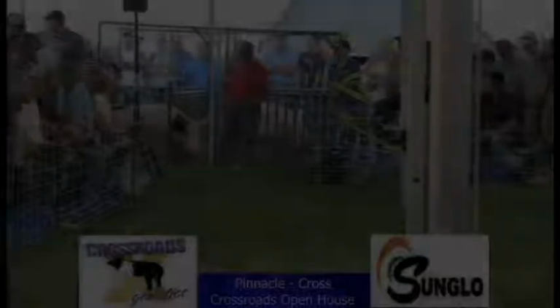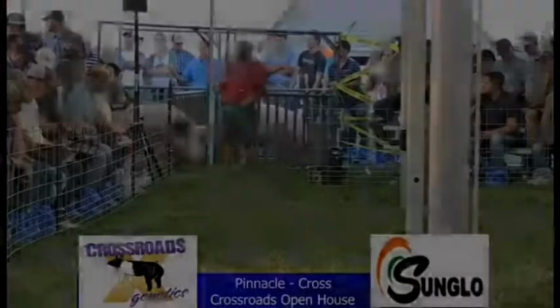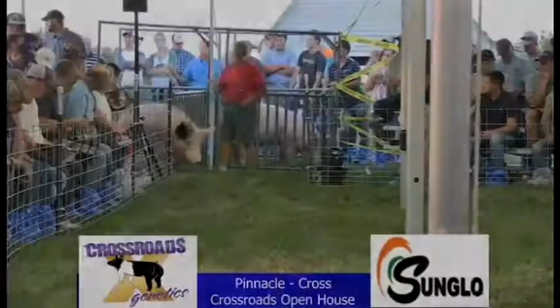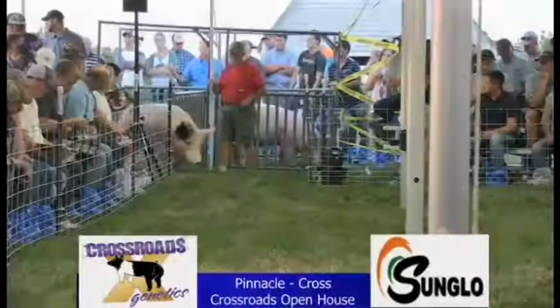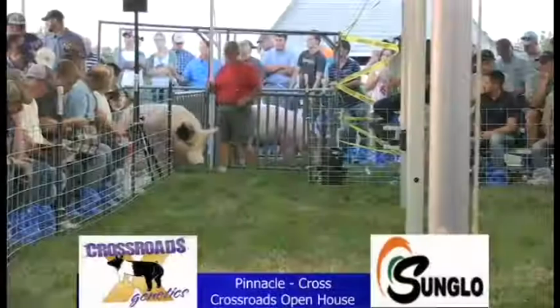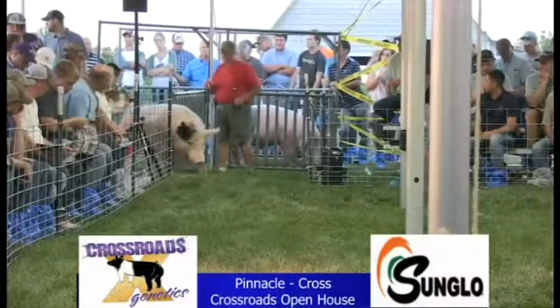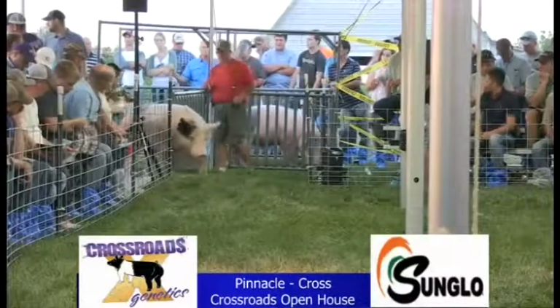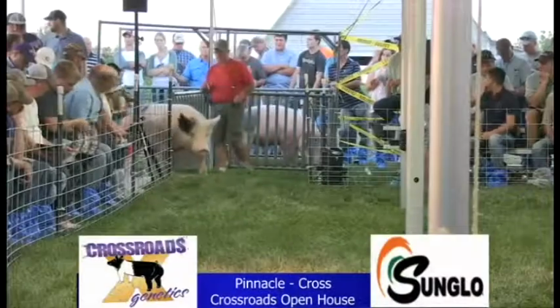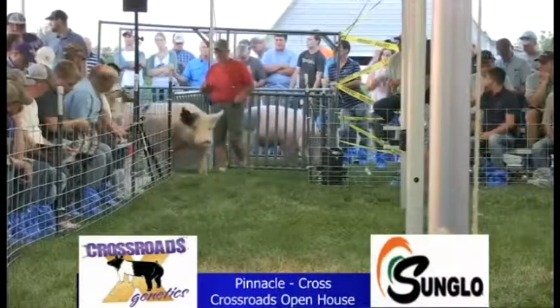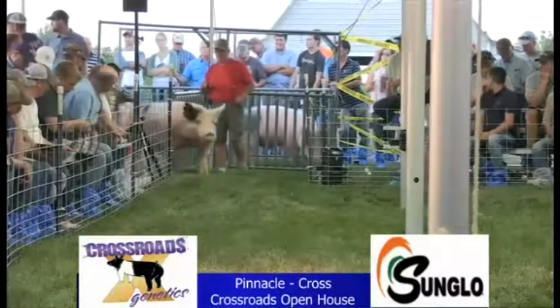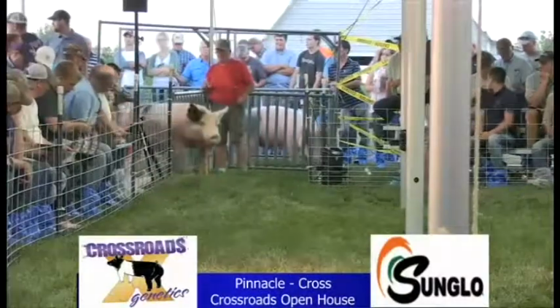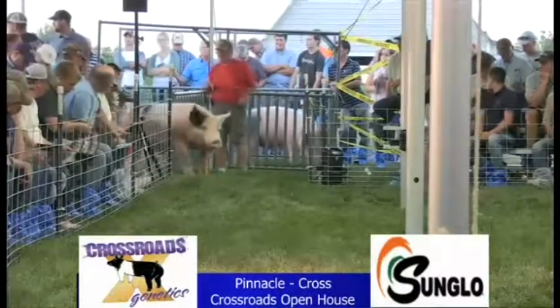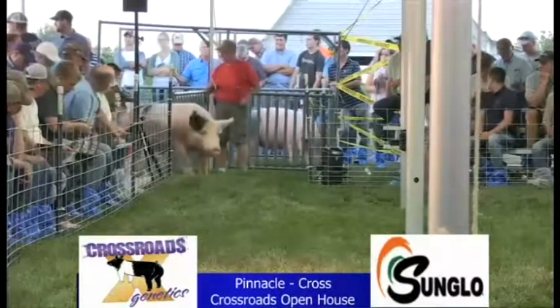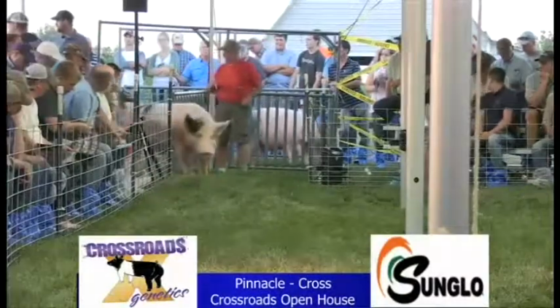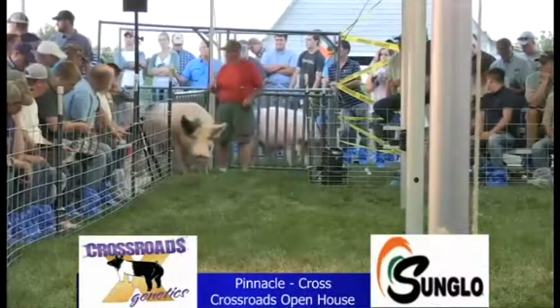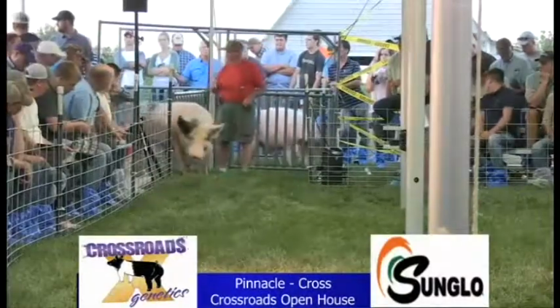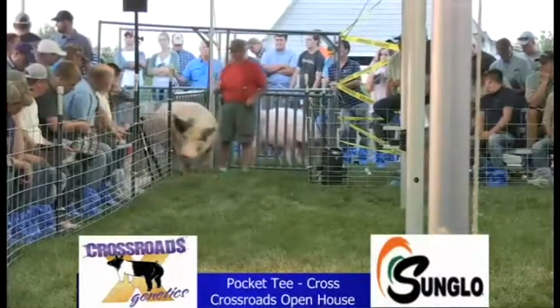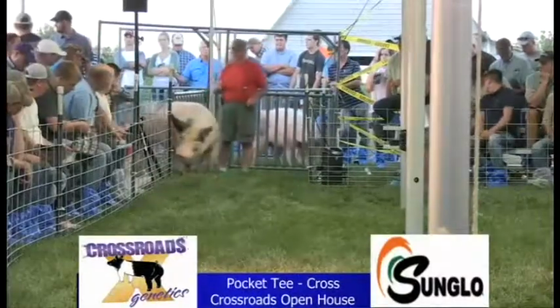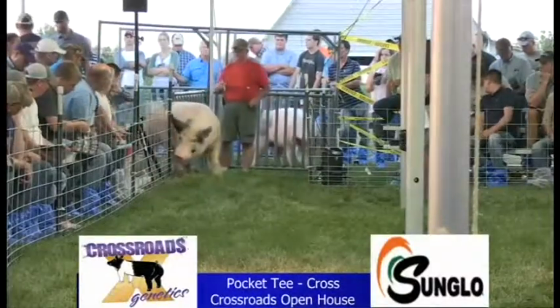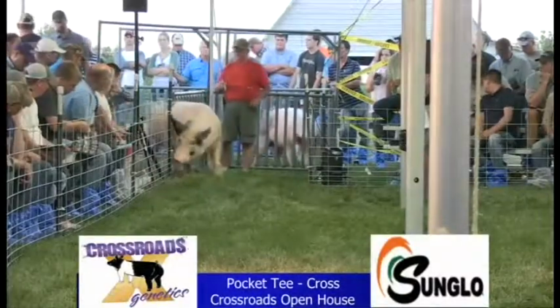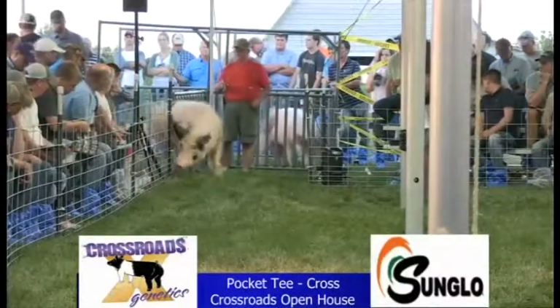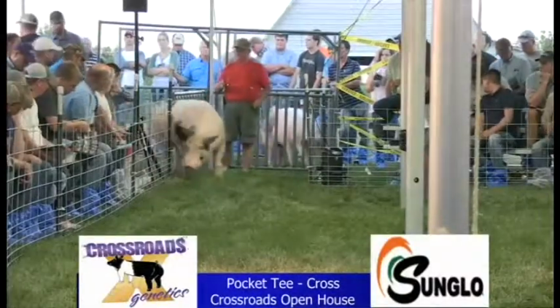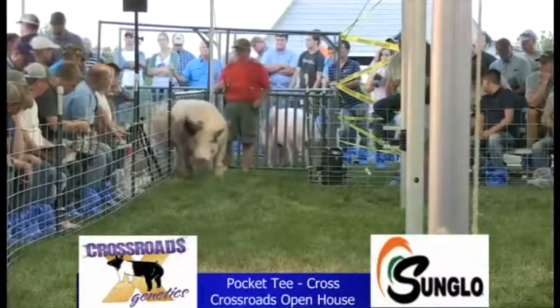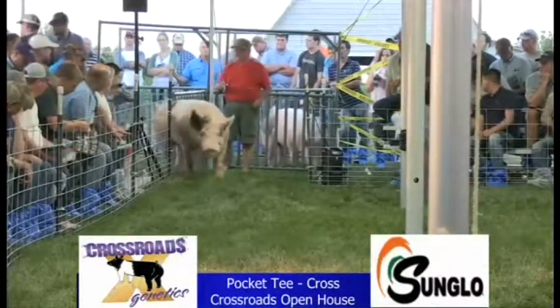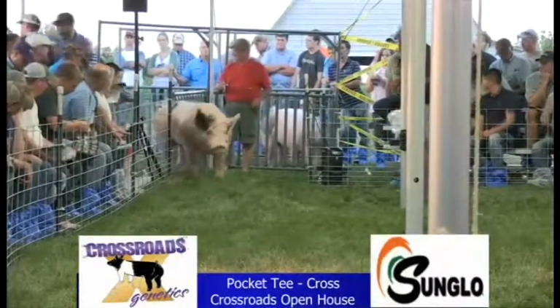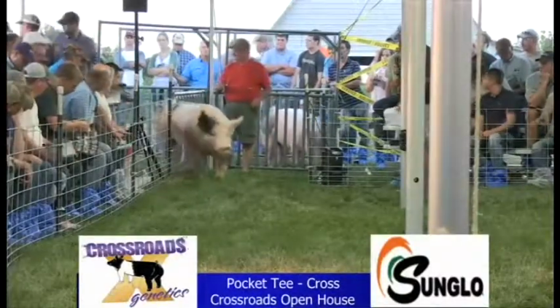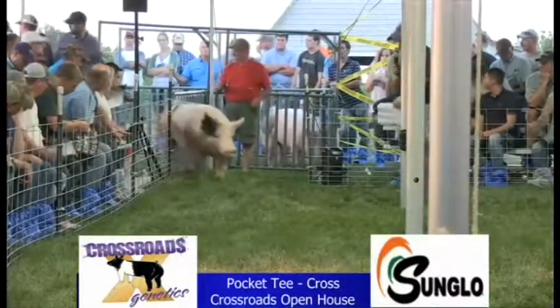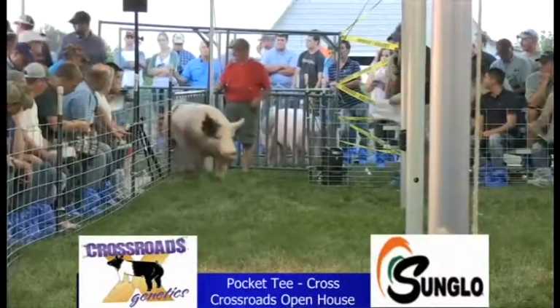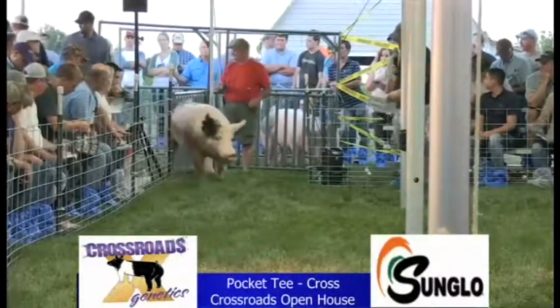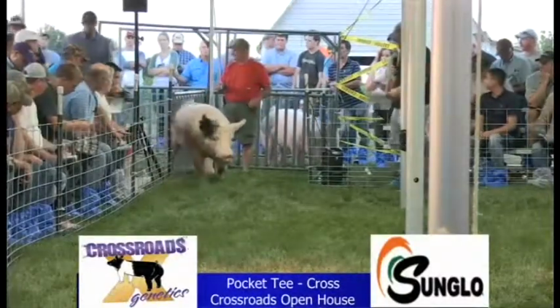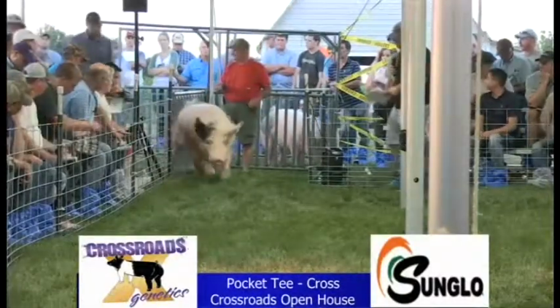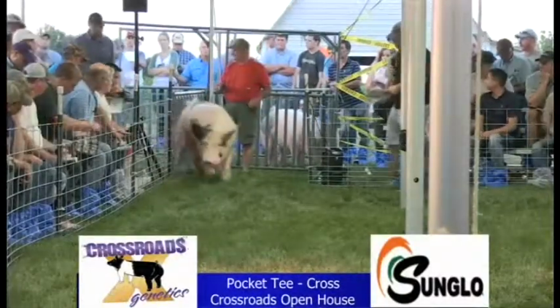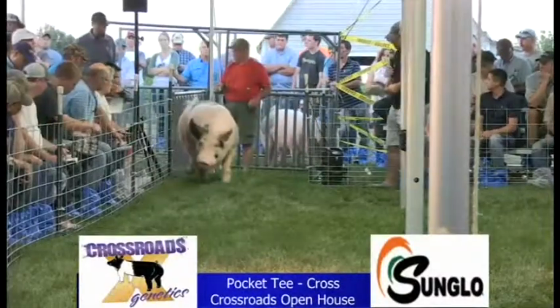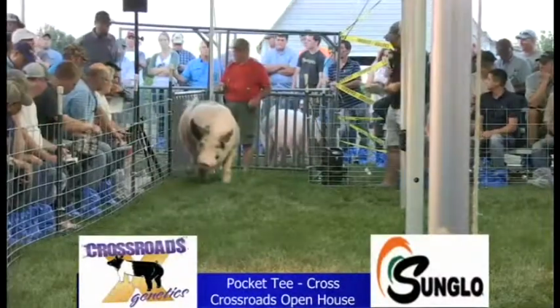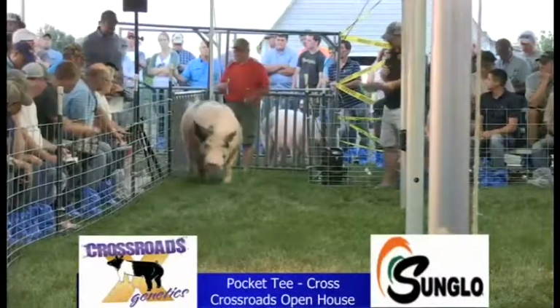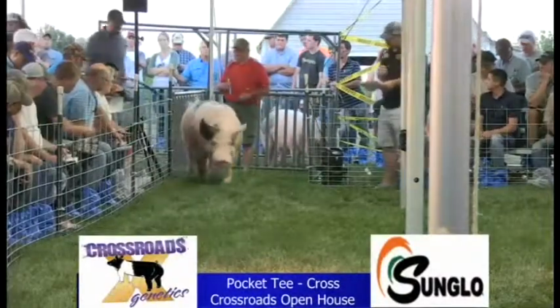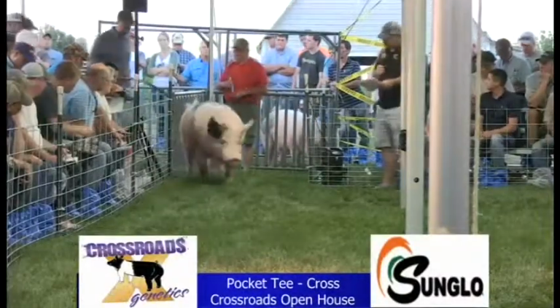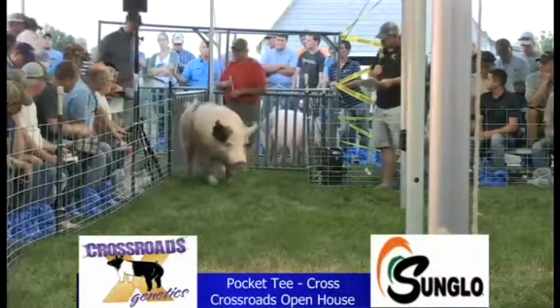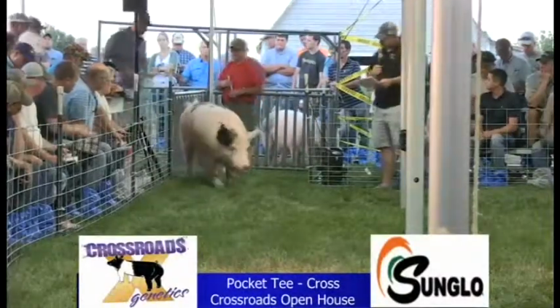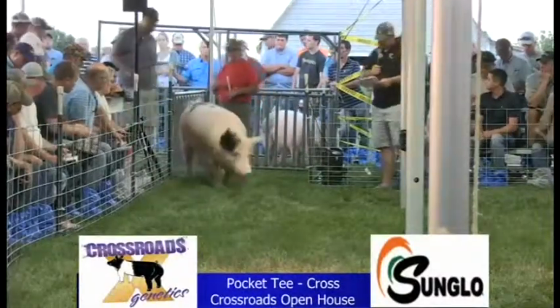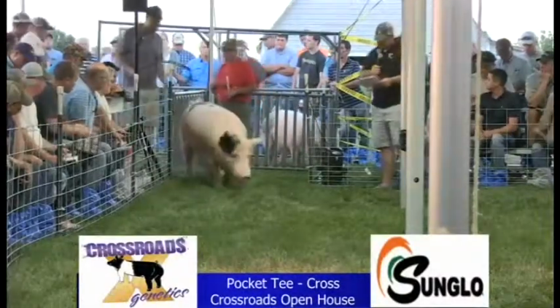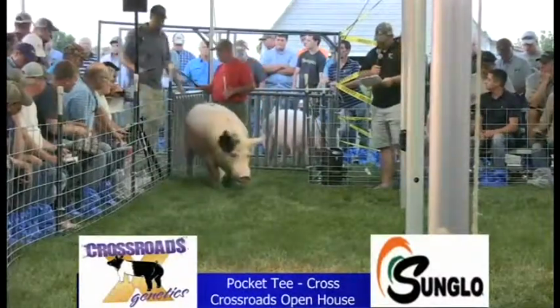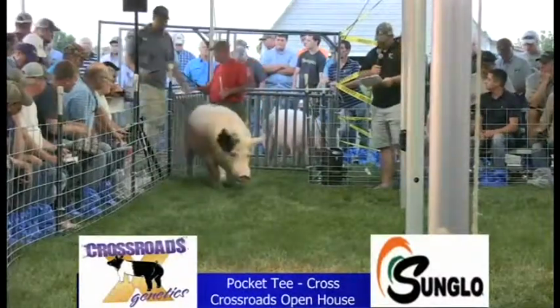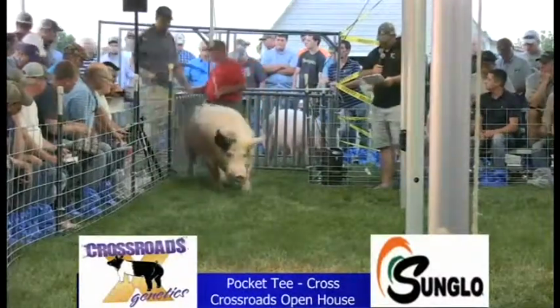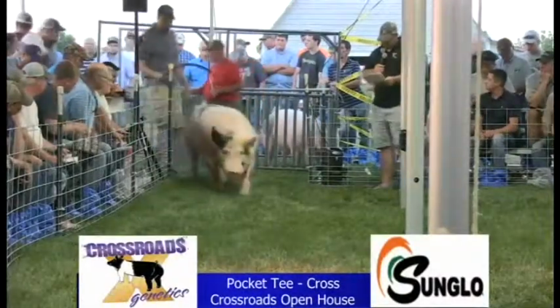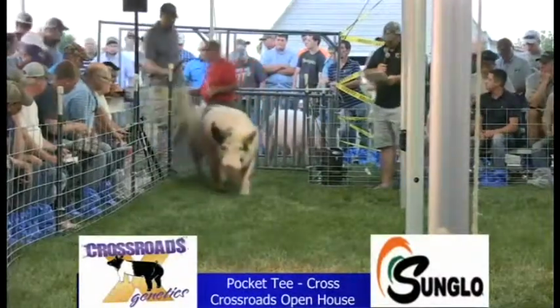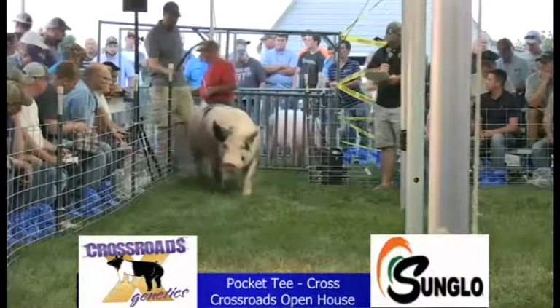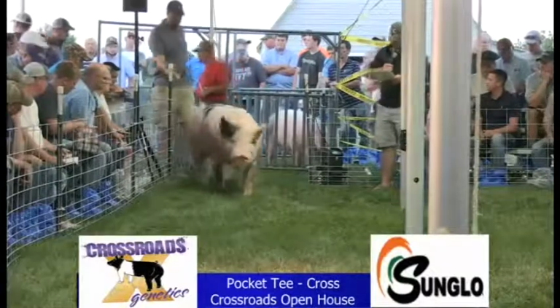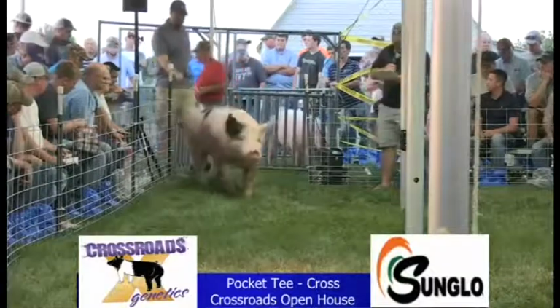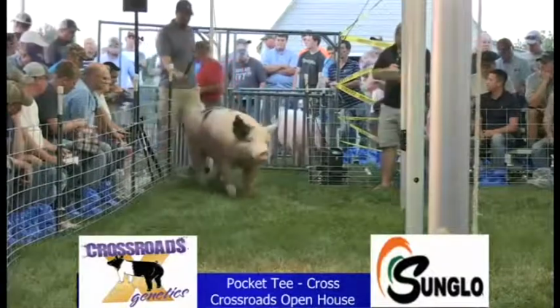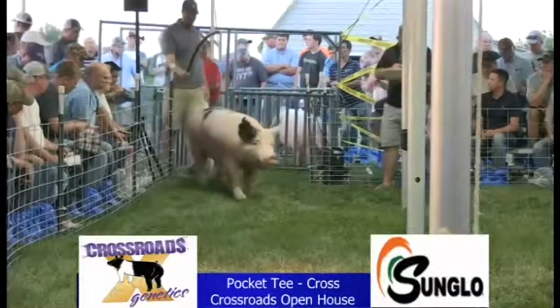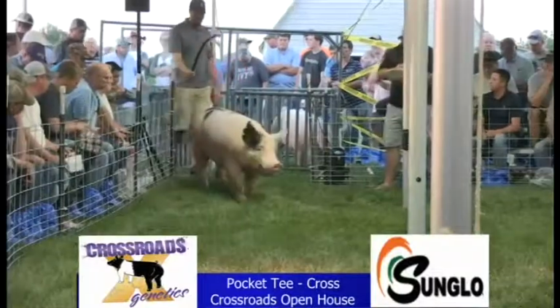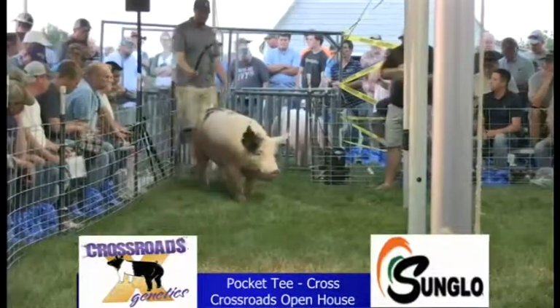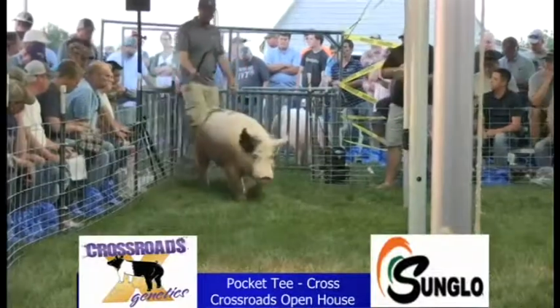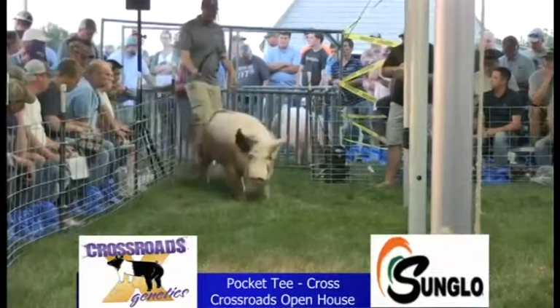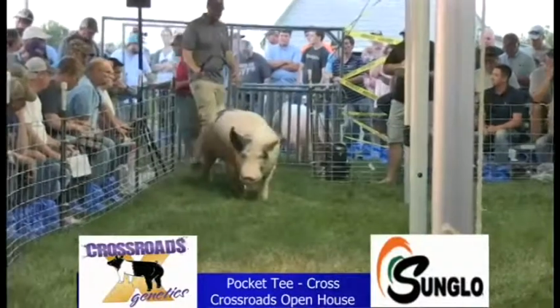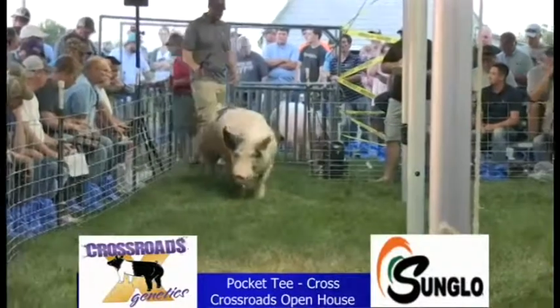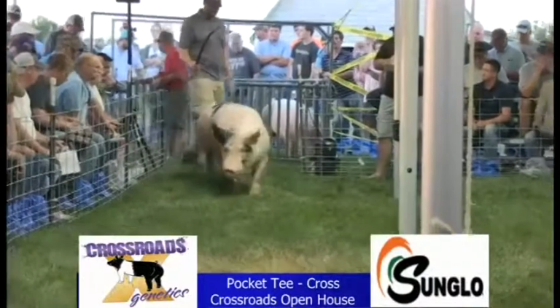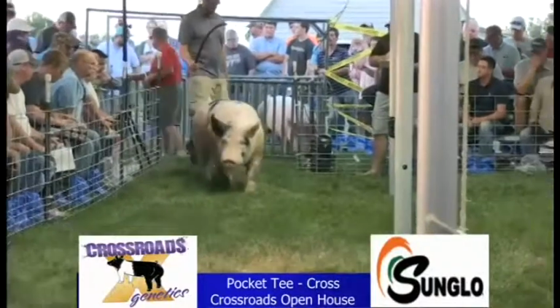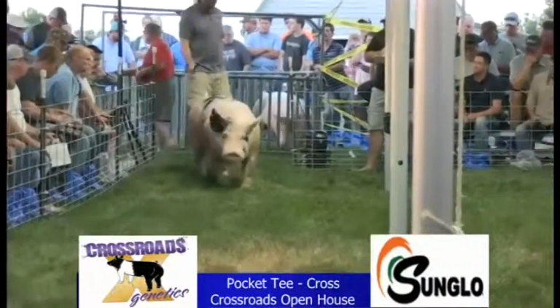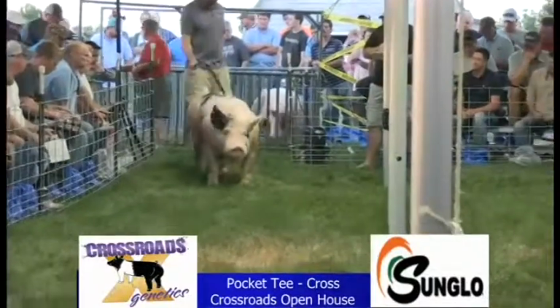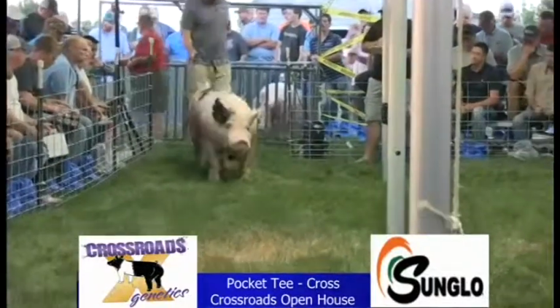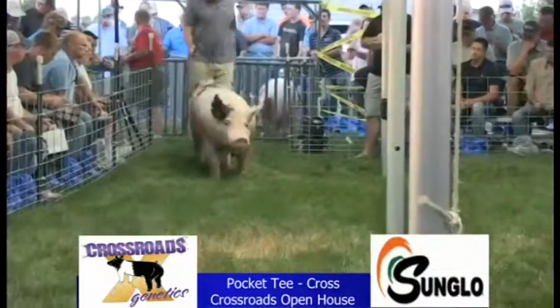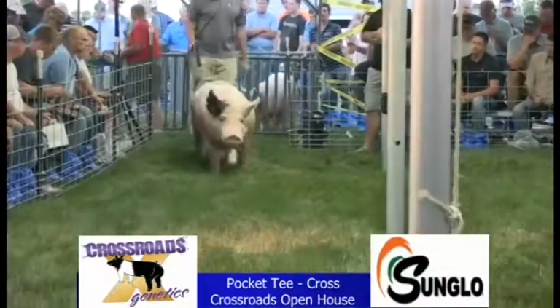We call this hog Pocket Tee. We bought this hog from the Rotoball family. The hog I think brings like $22,000 or $23,000 there.